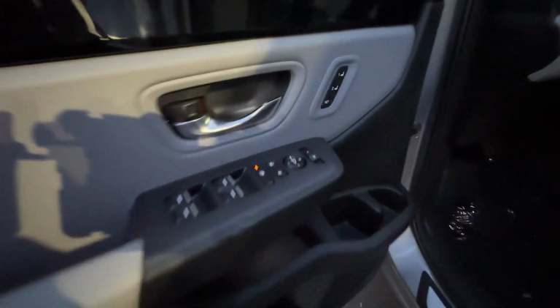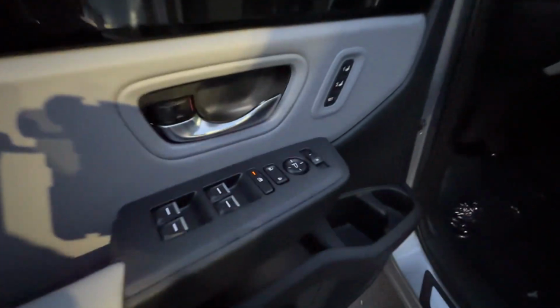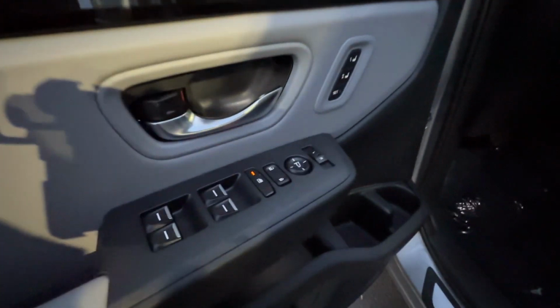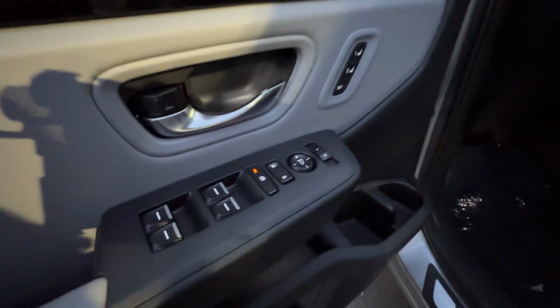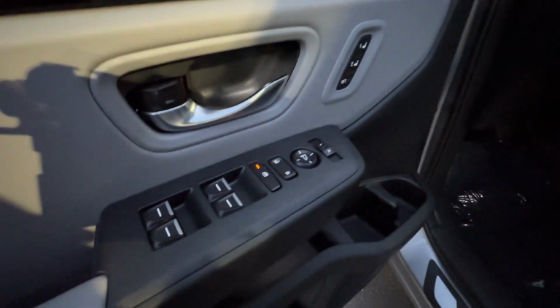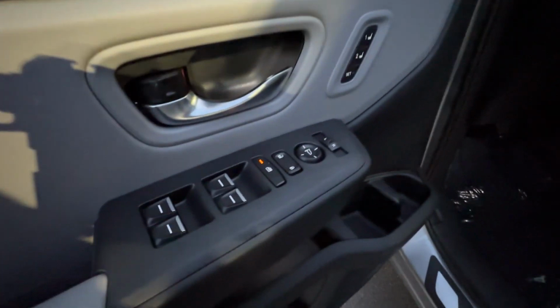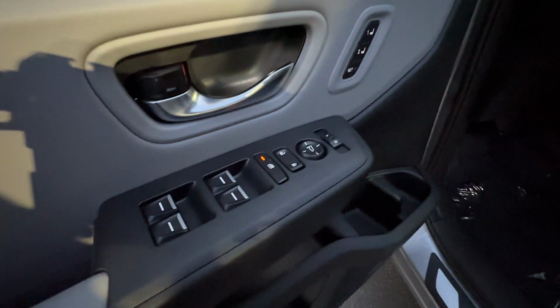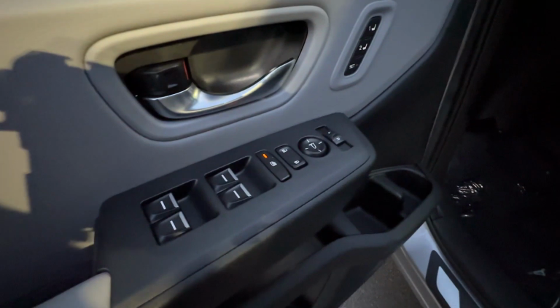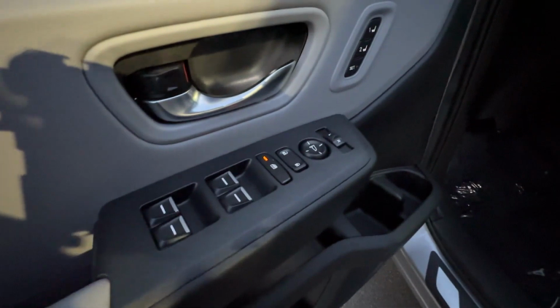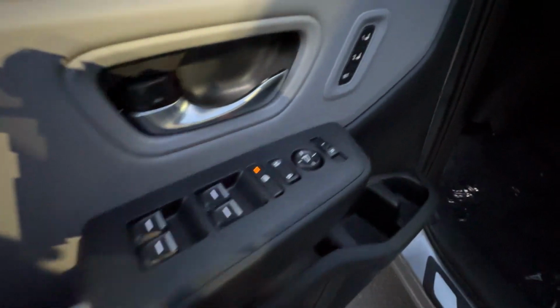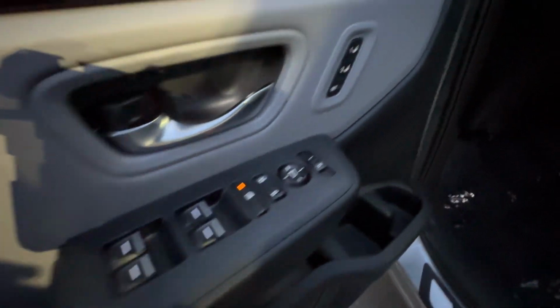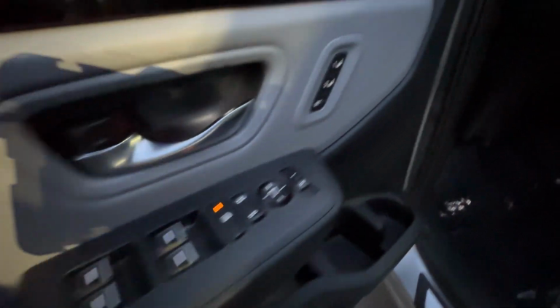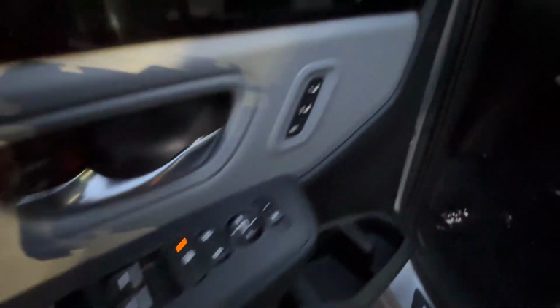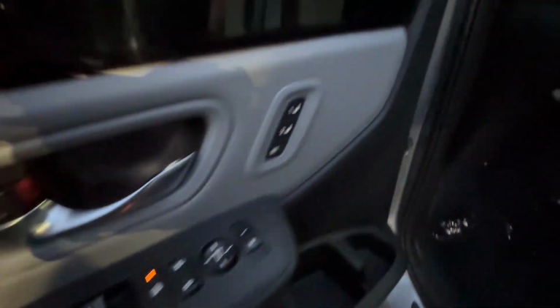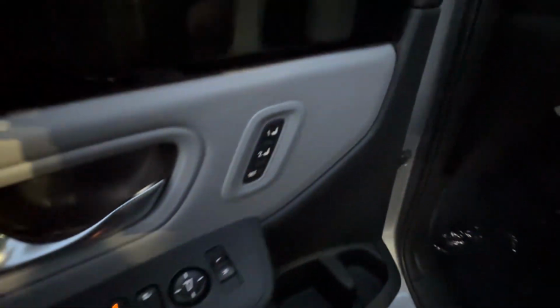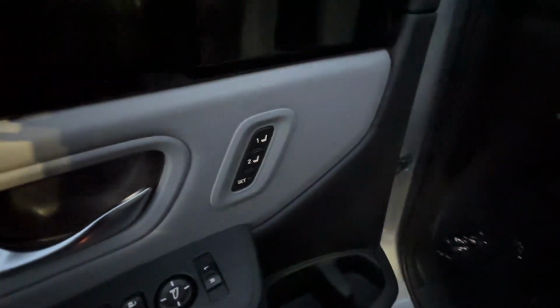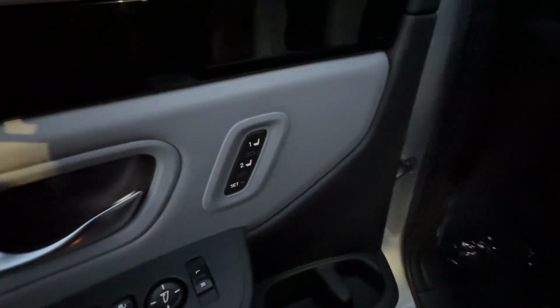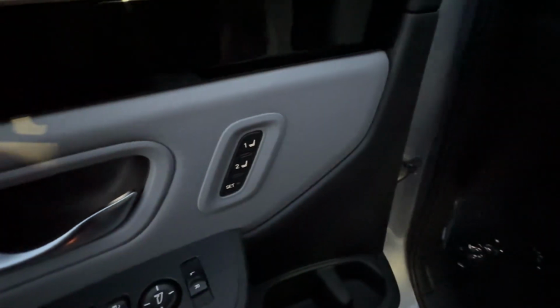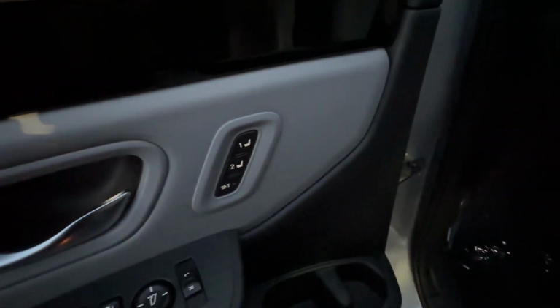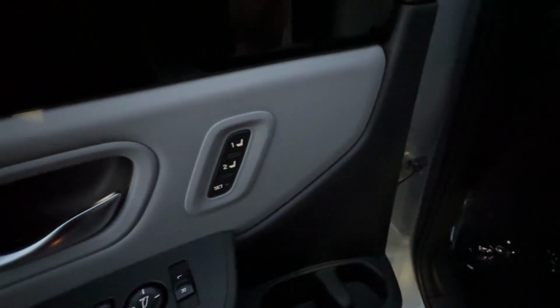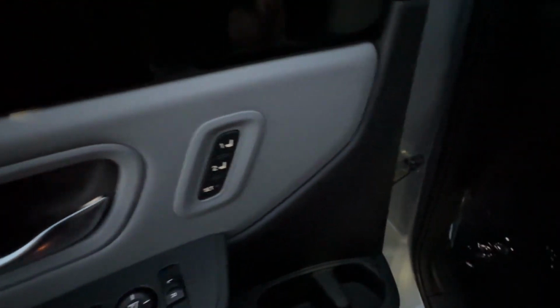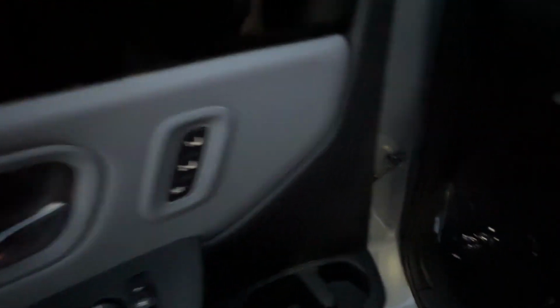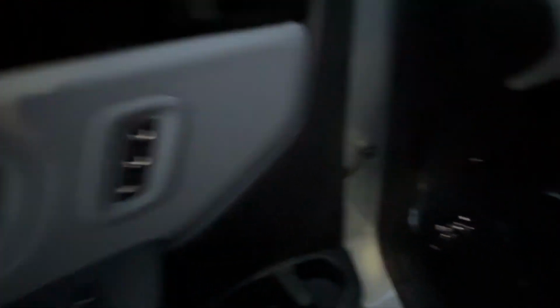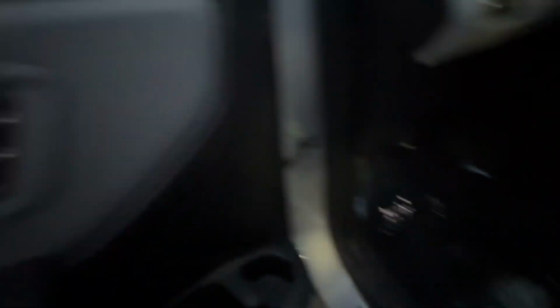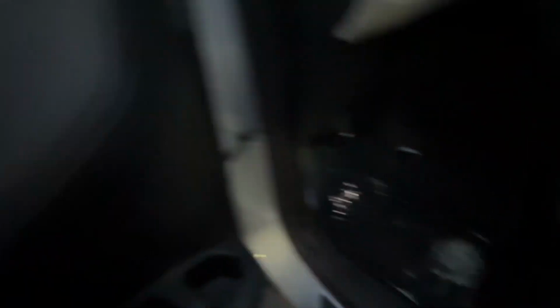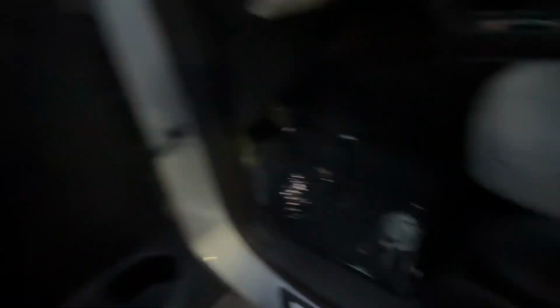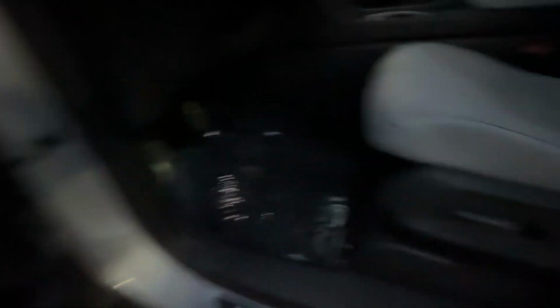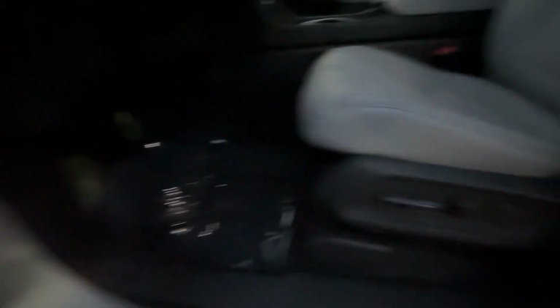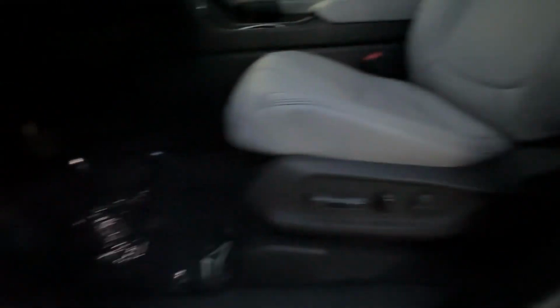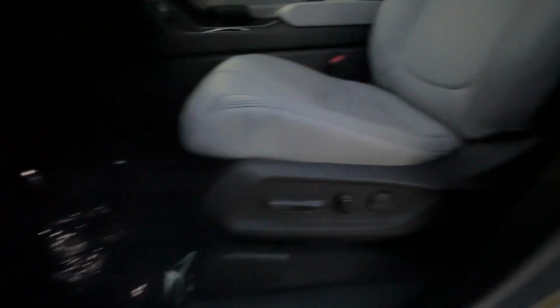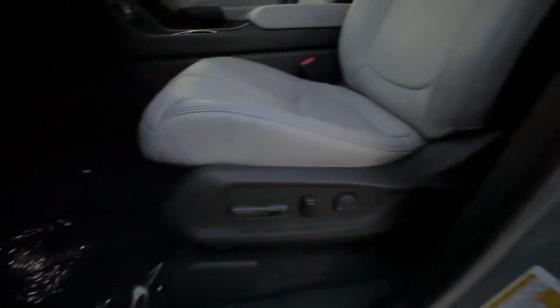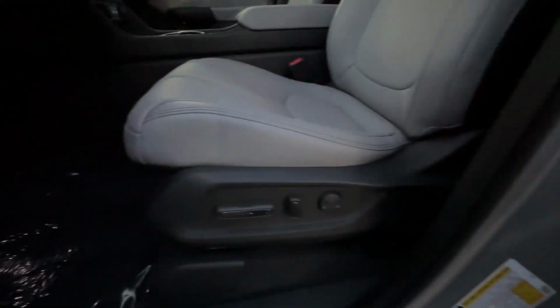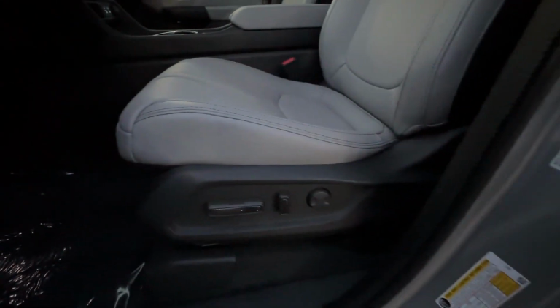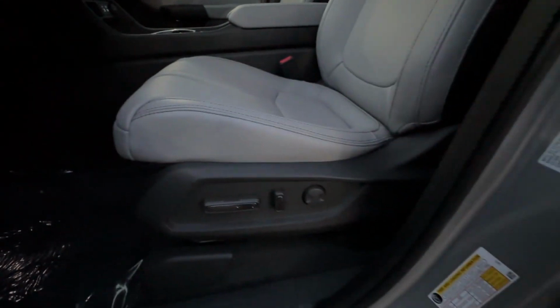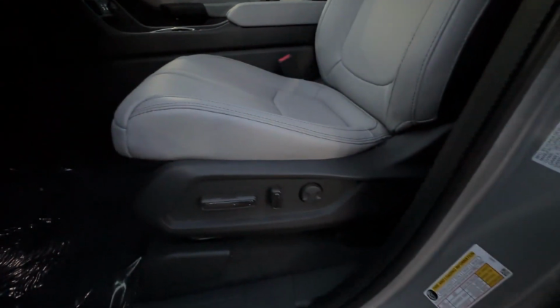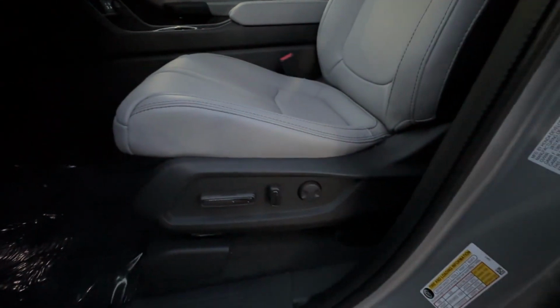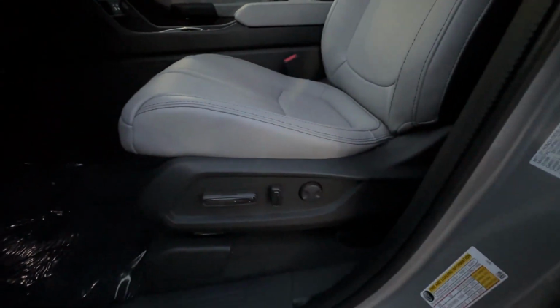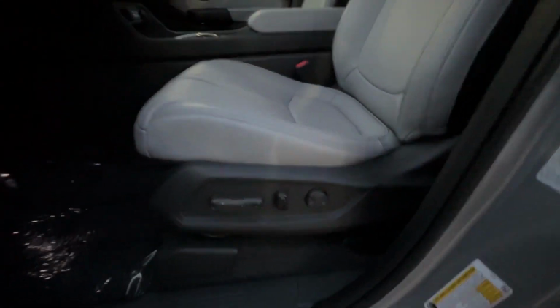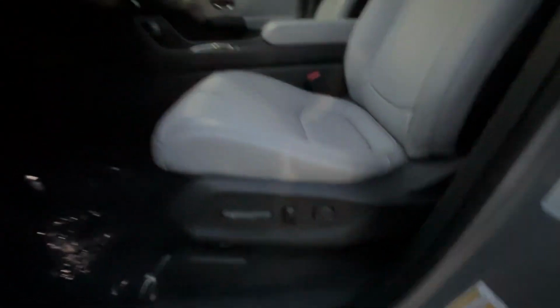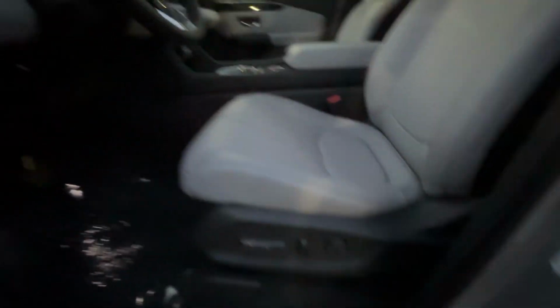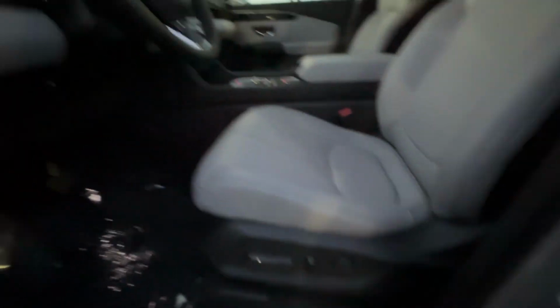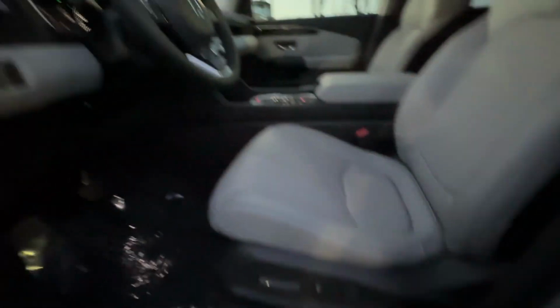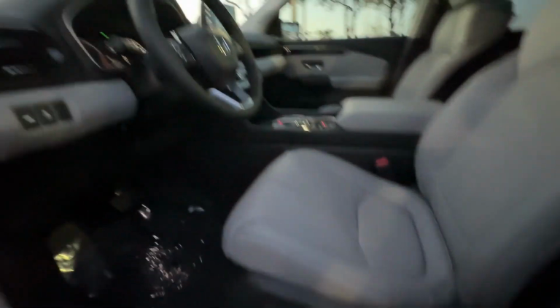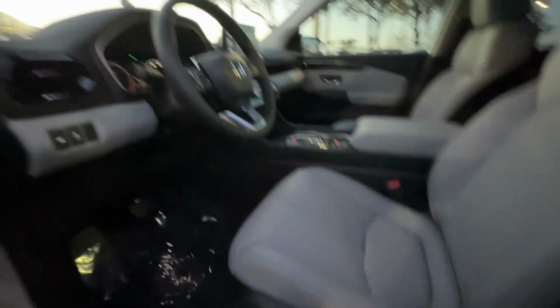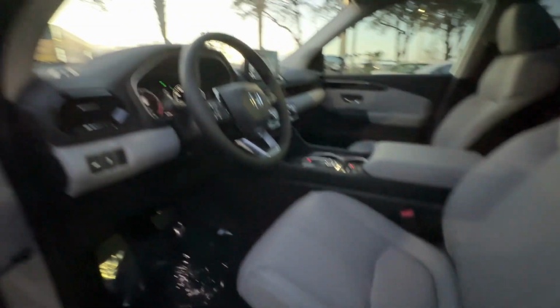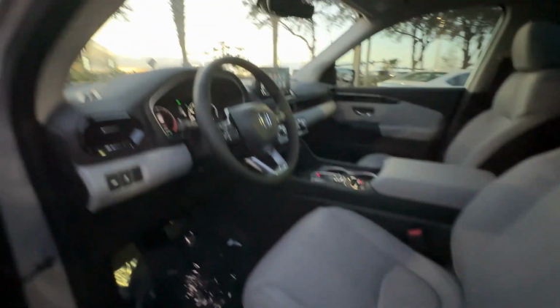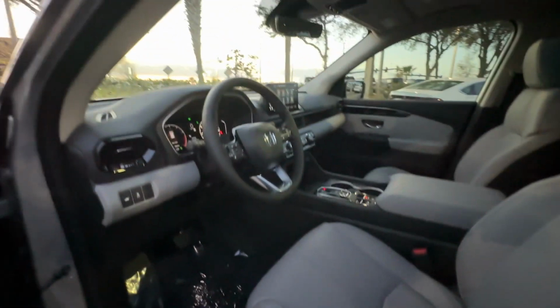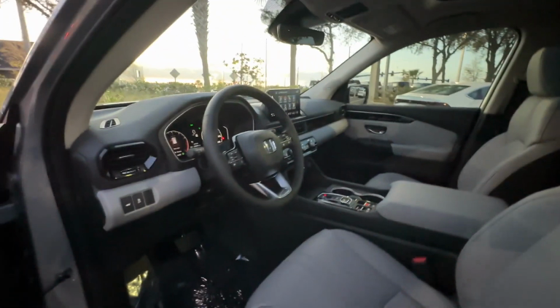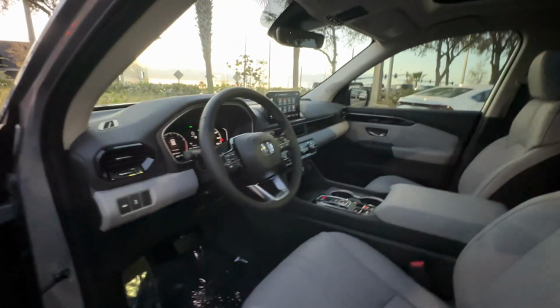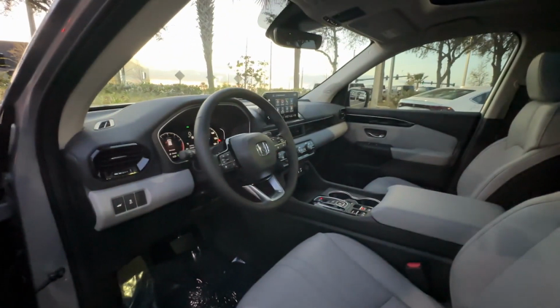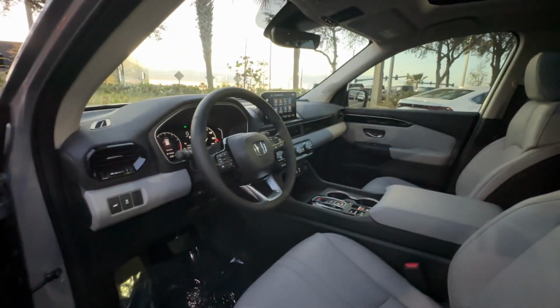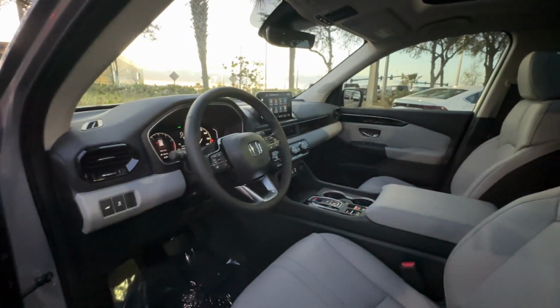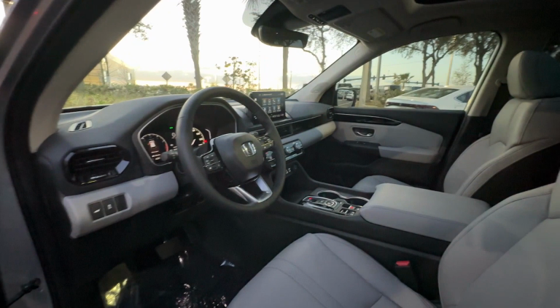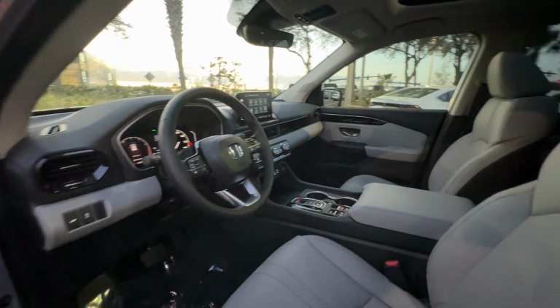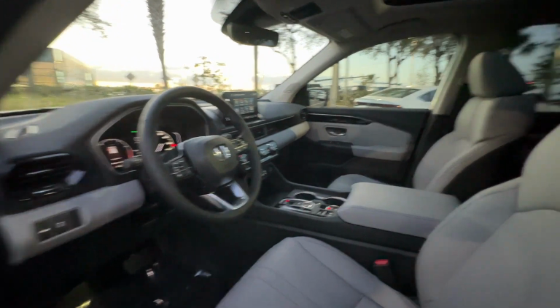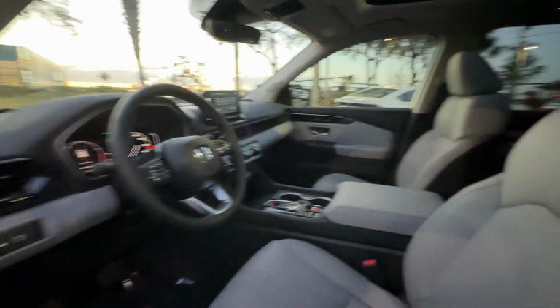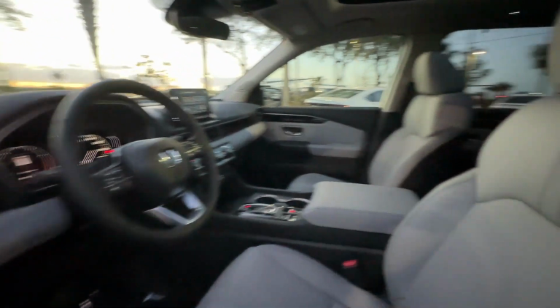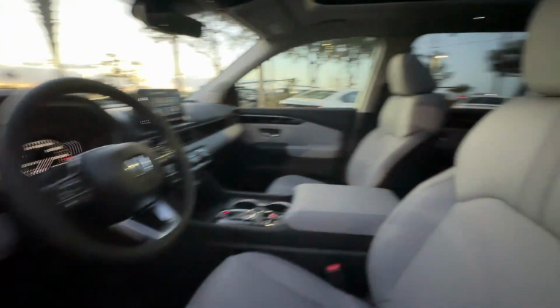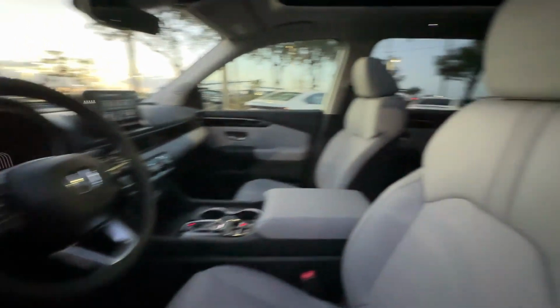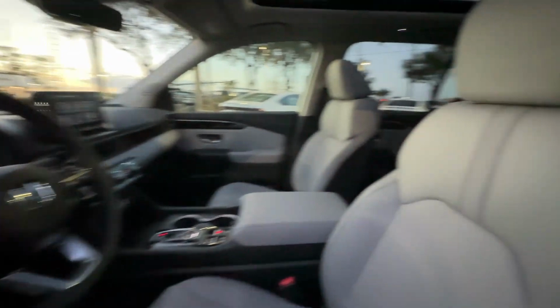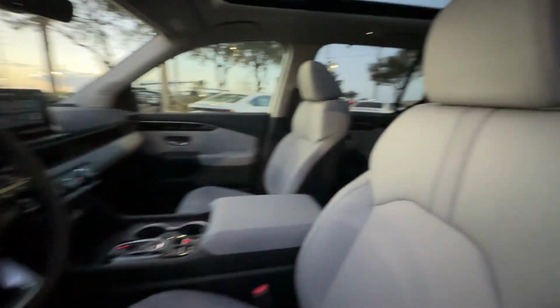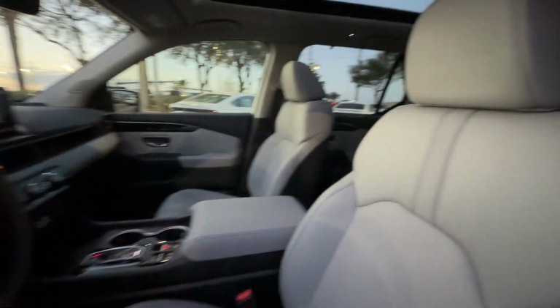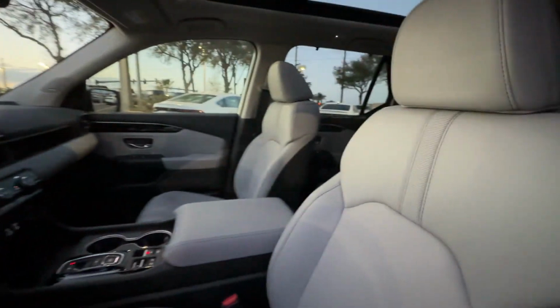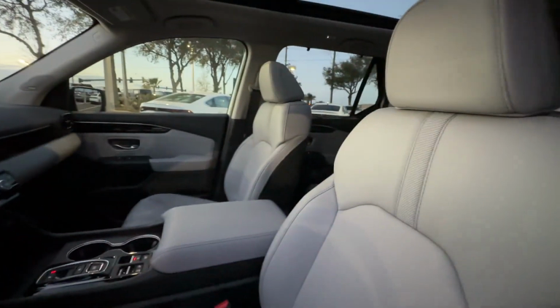Multi-zone air conditioning. Blind spot monitor. All-wheel drive. Parking aid sensor. Third-row seating.